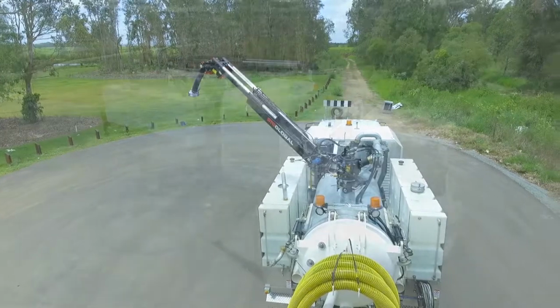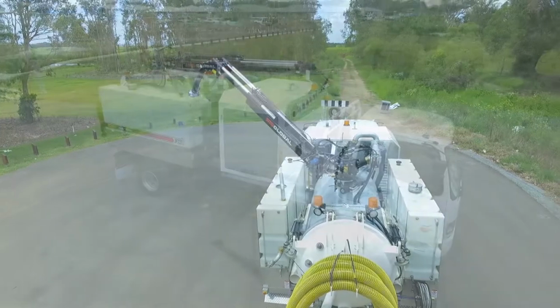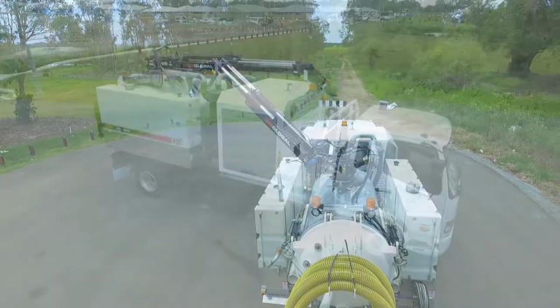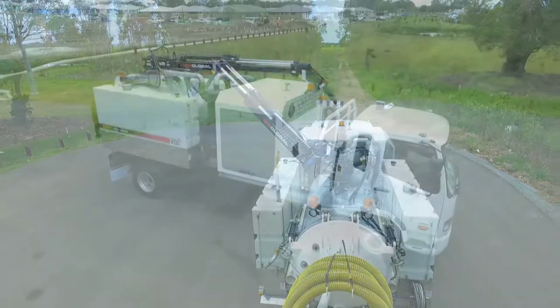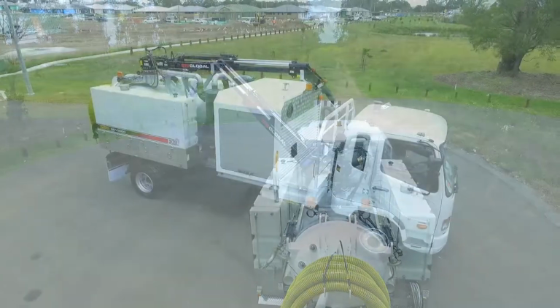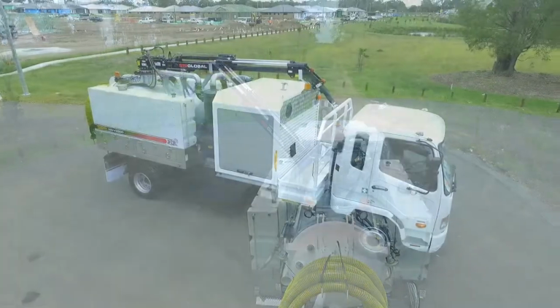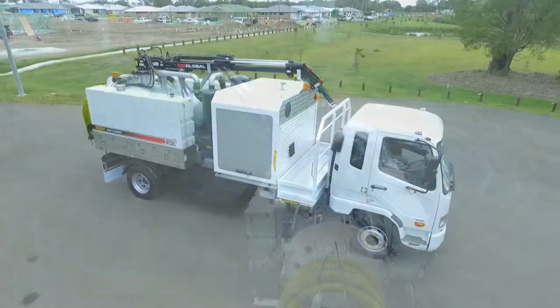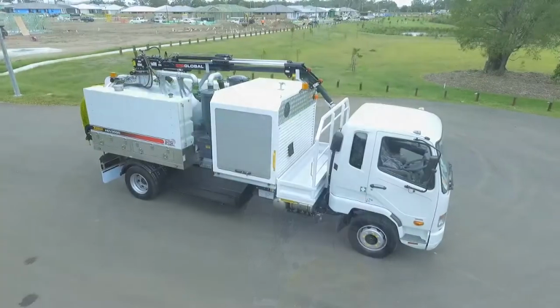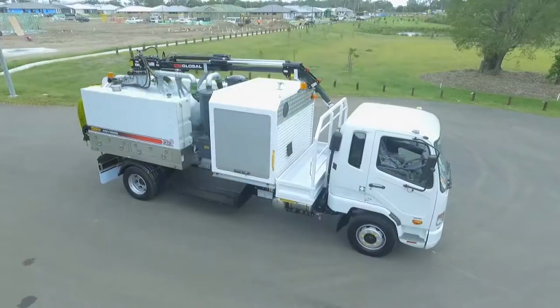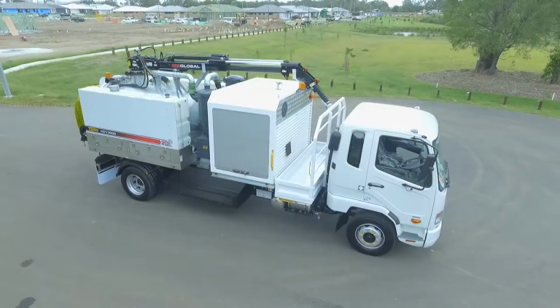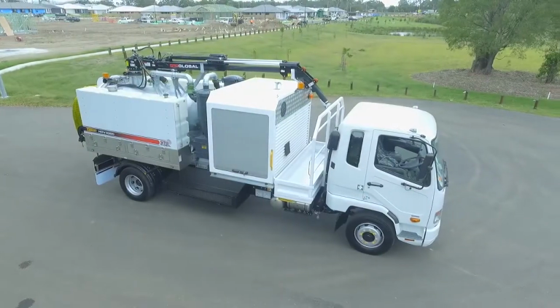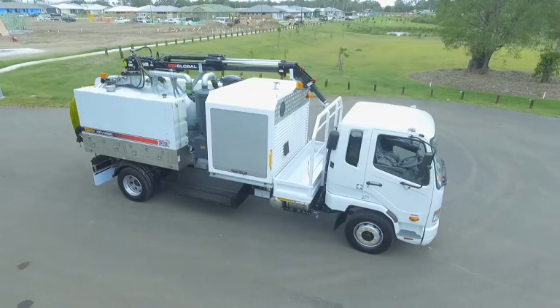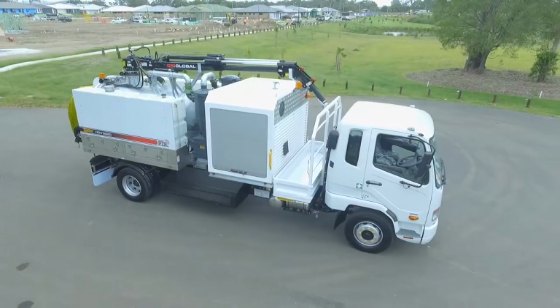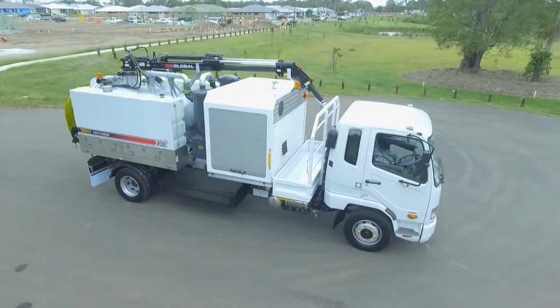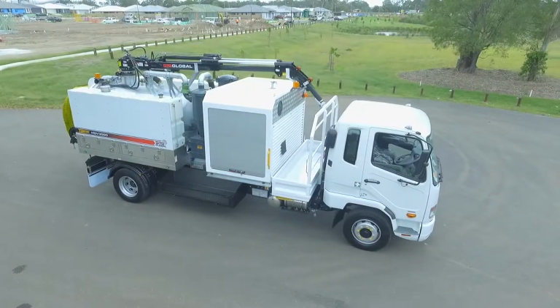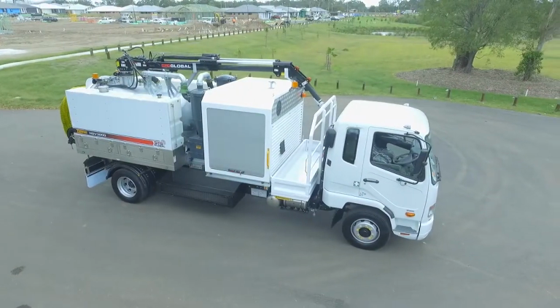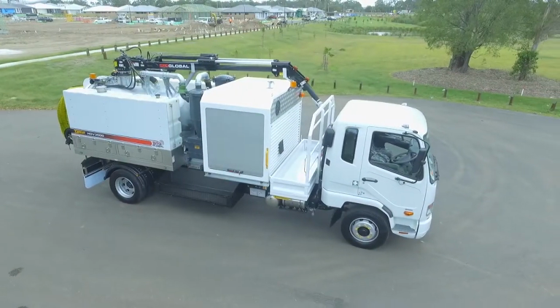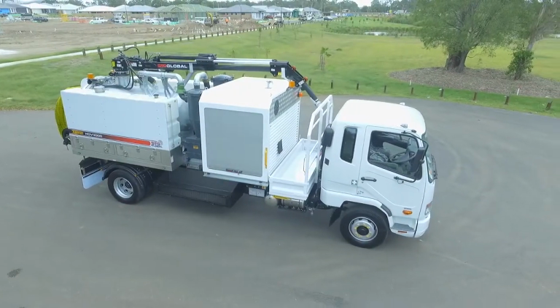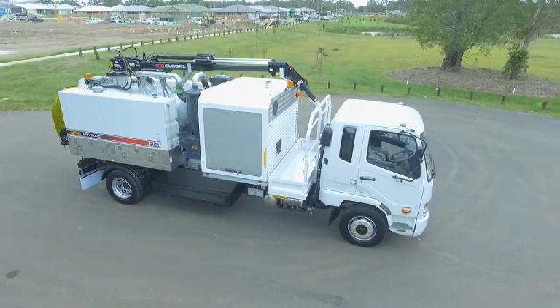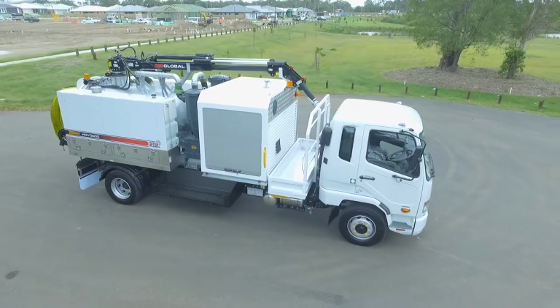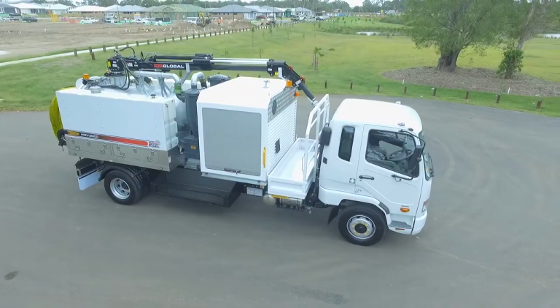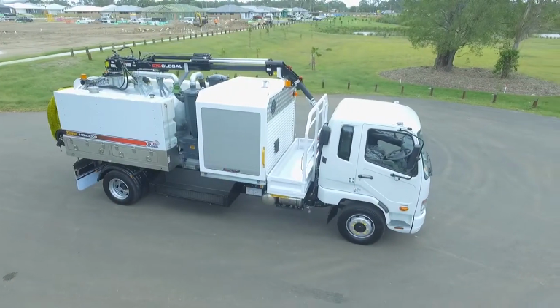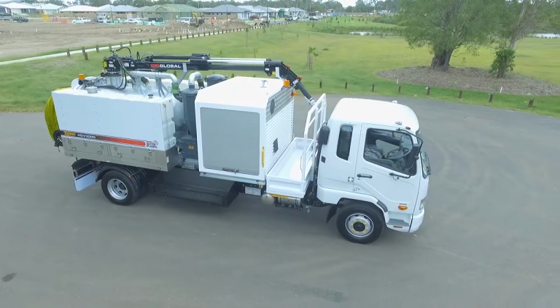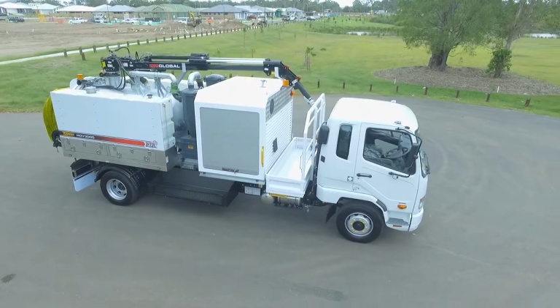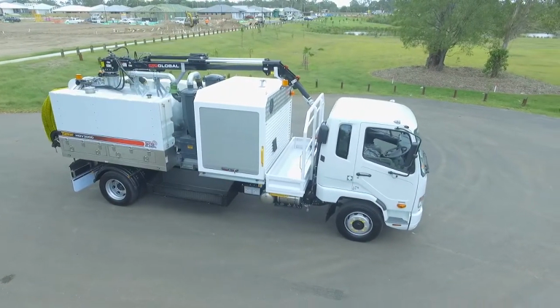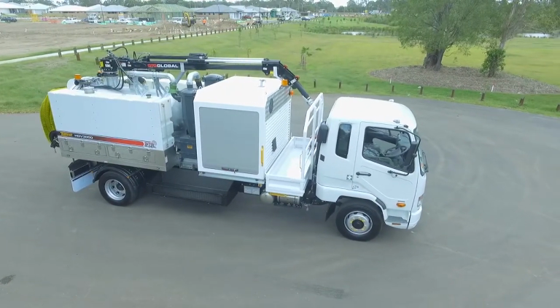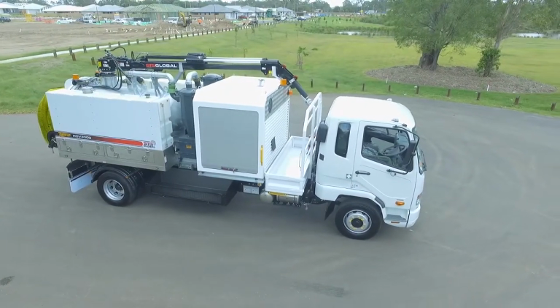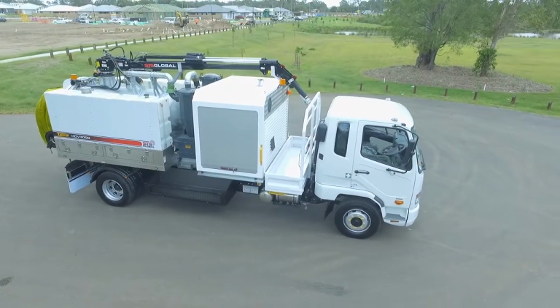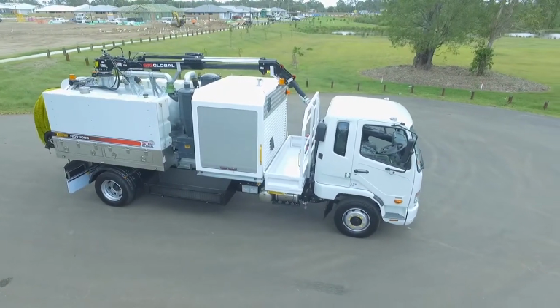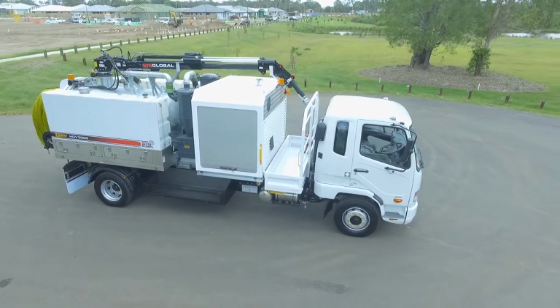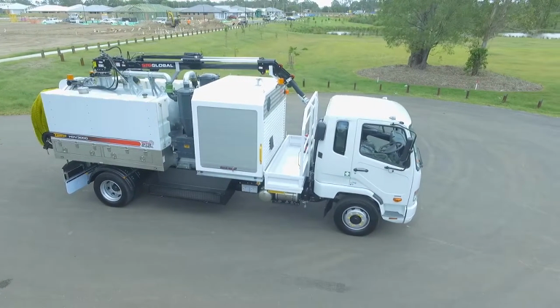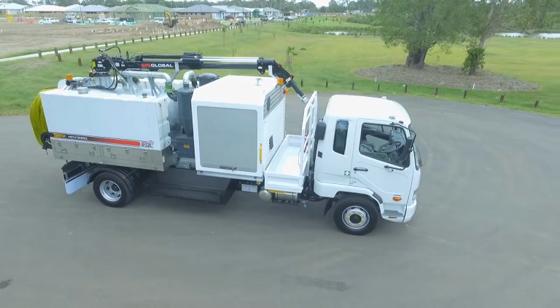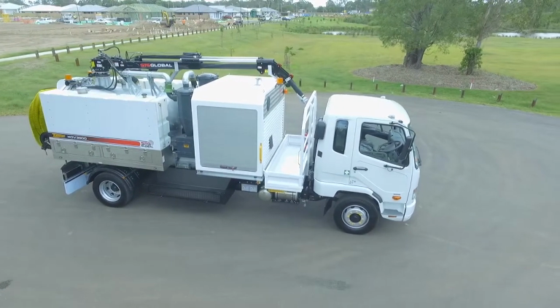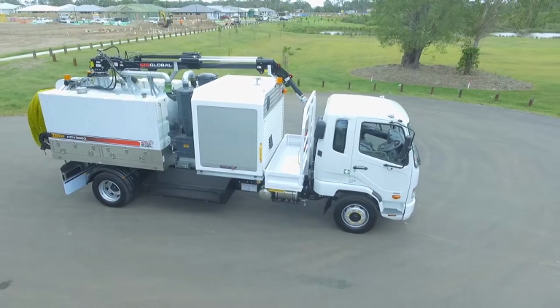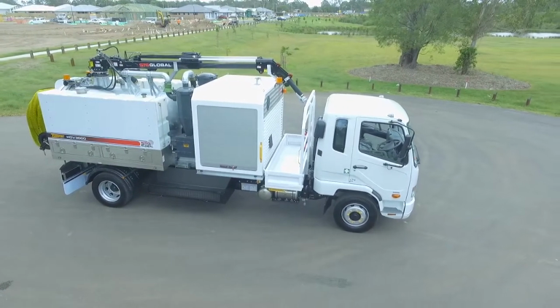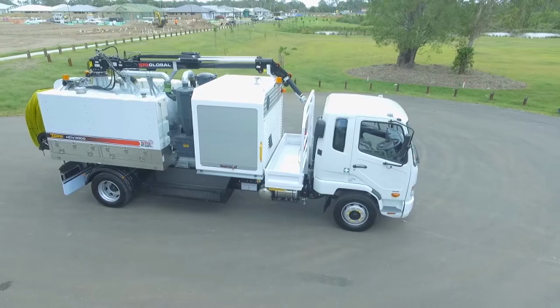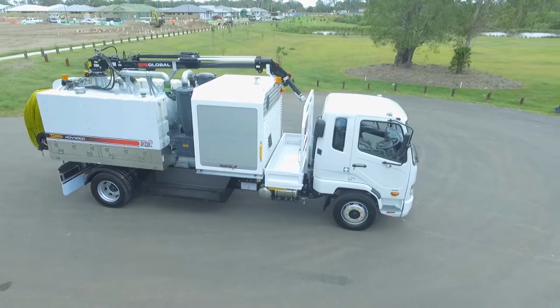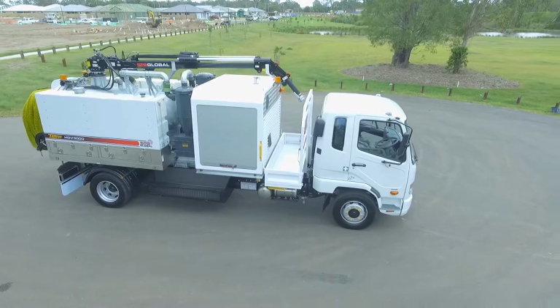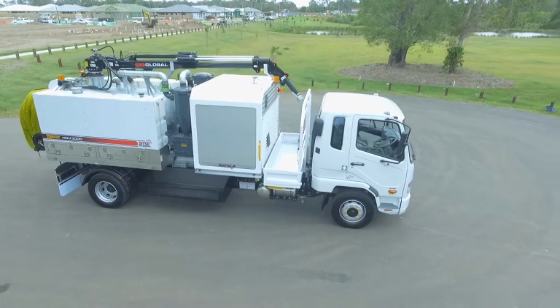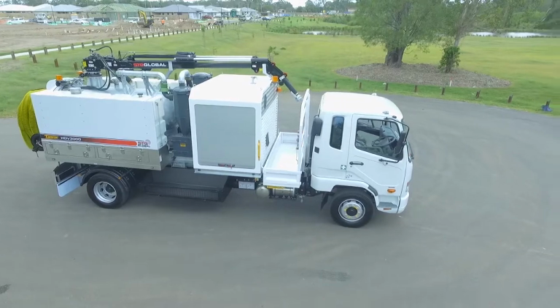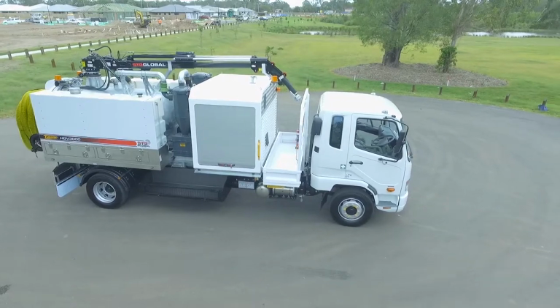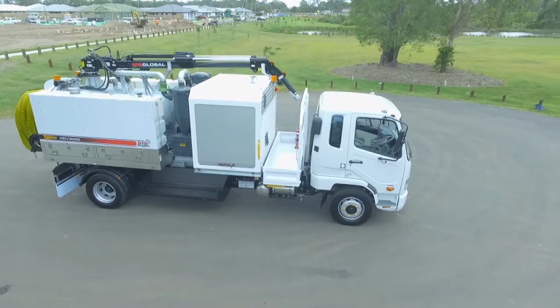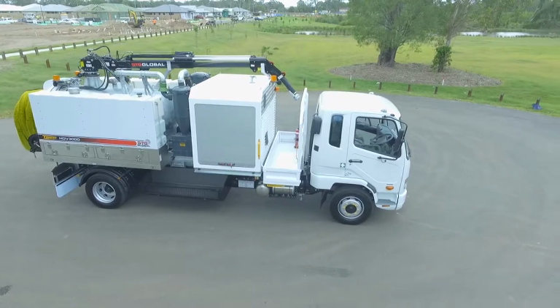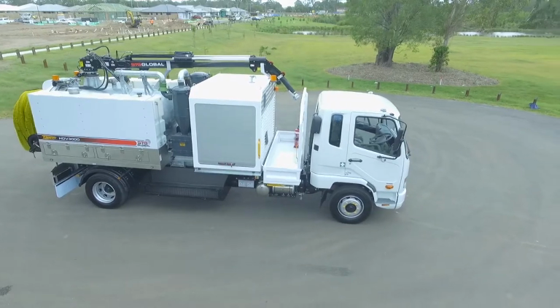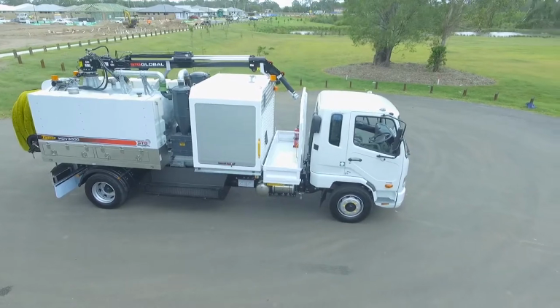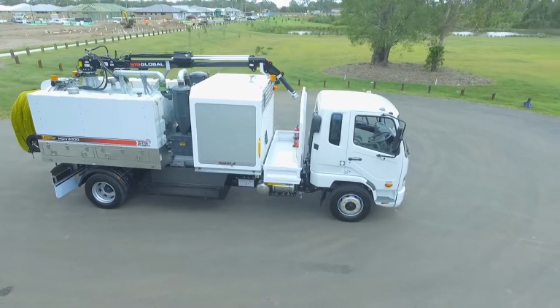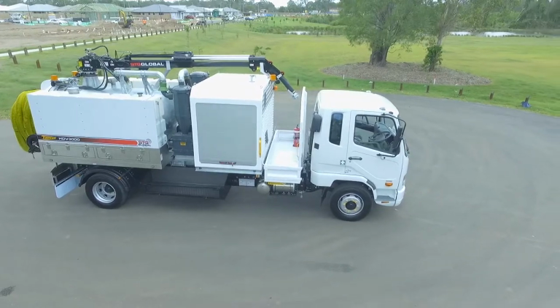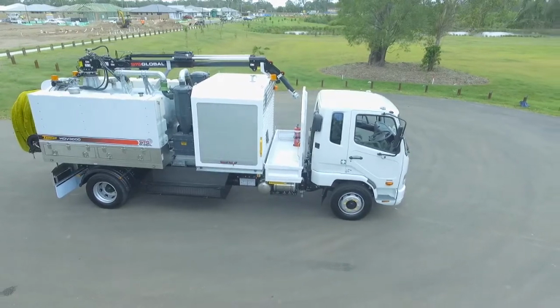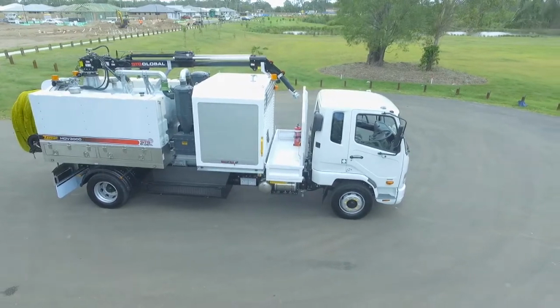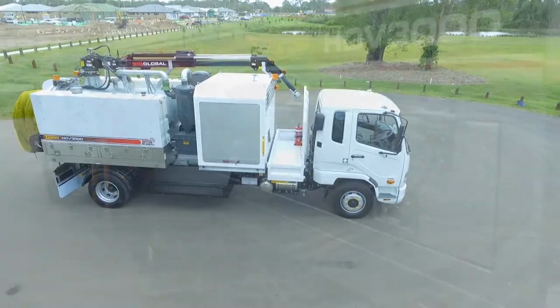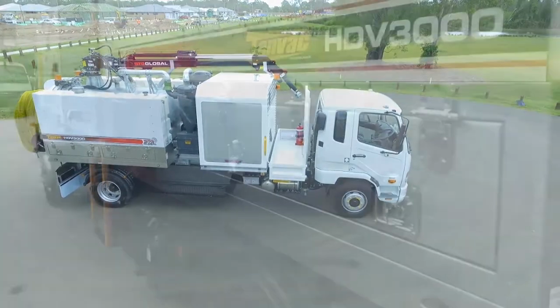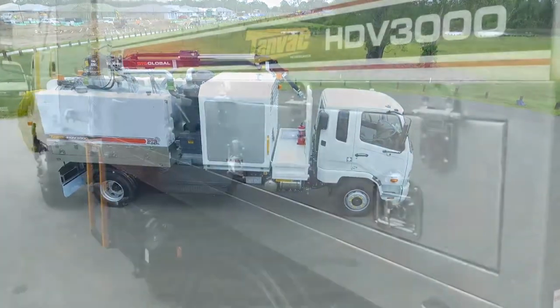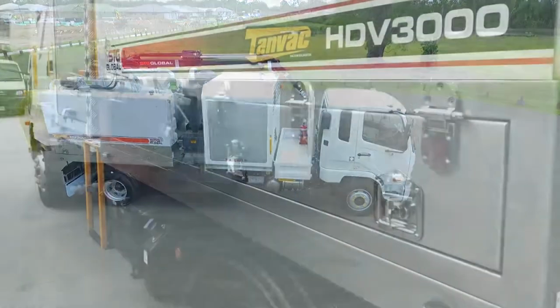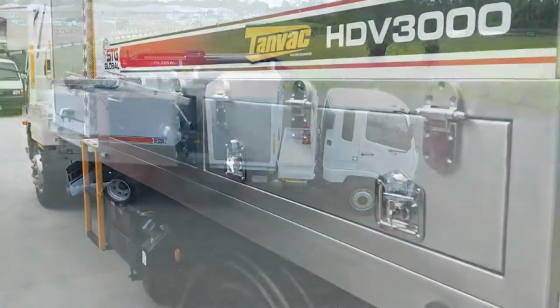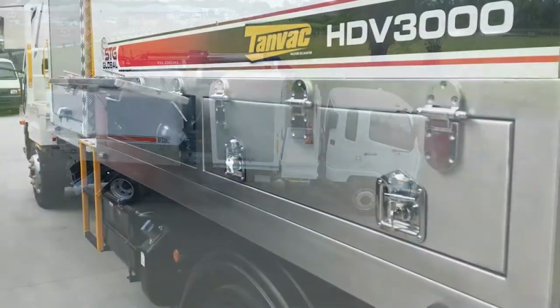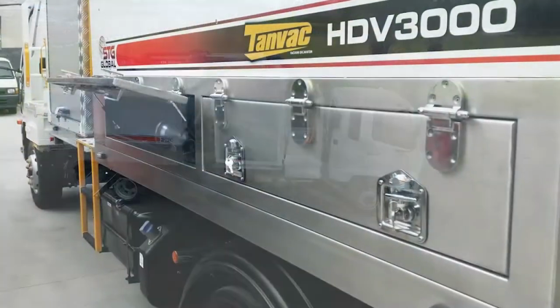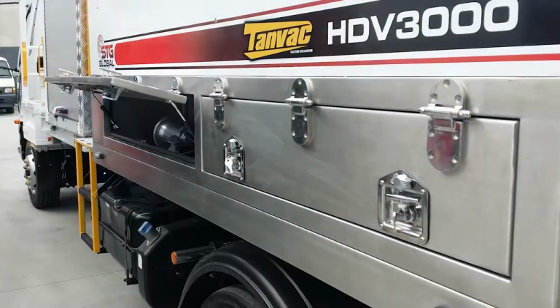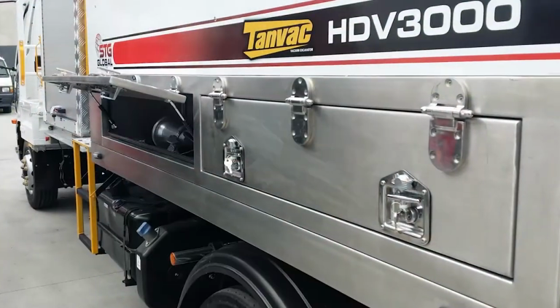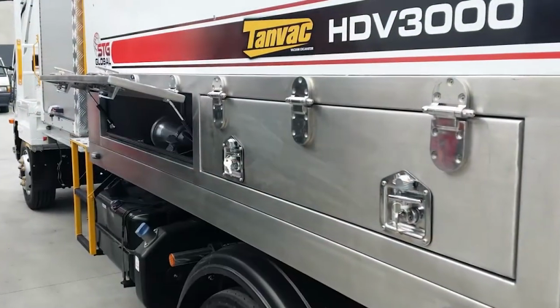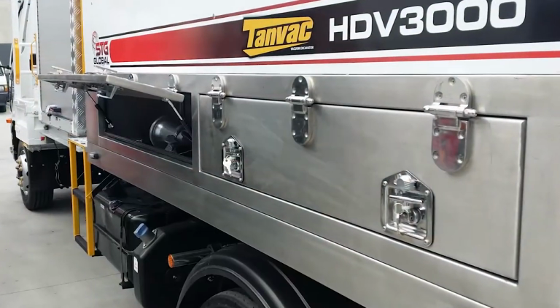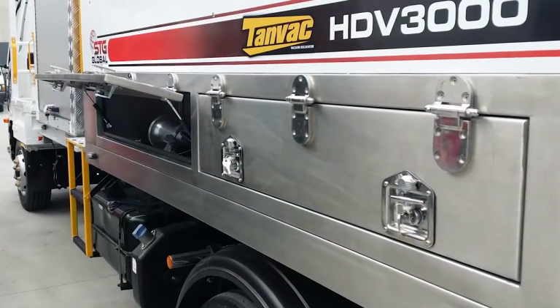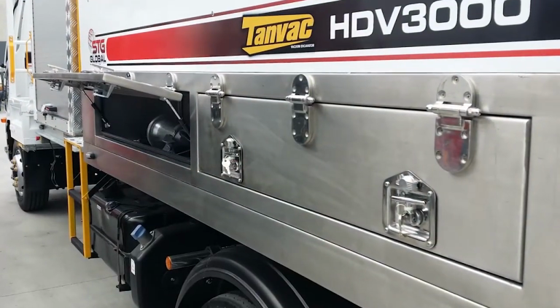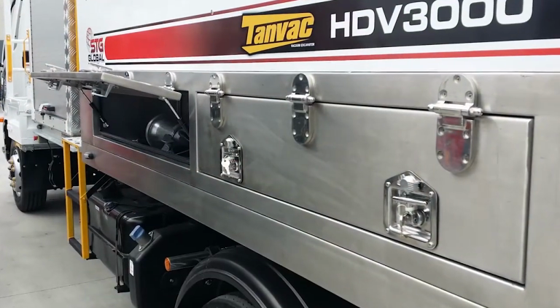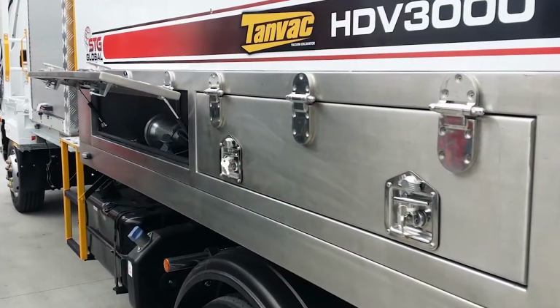Central protective housing for the Caterpillar engine and Gardner Denver blower. Lockable stainless steel storage compartments.